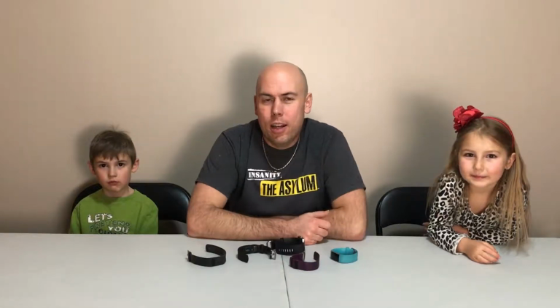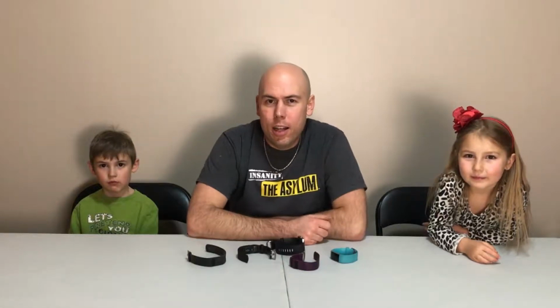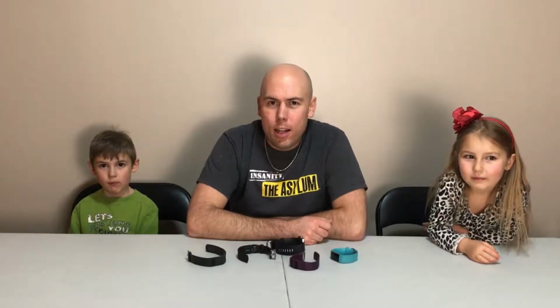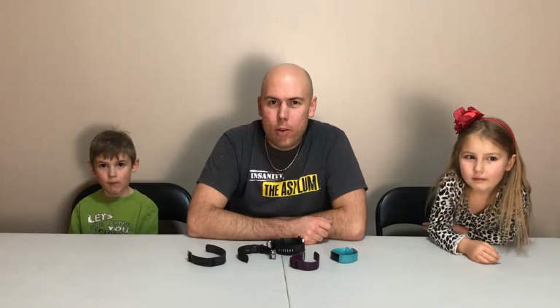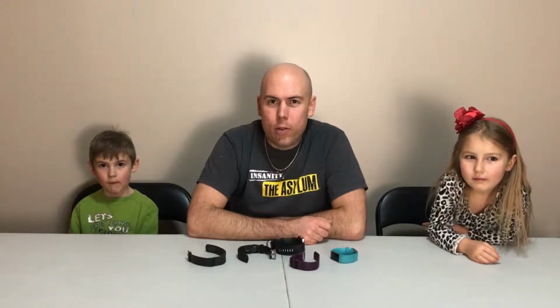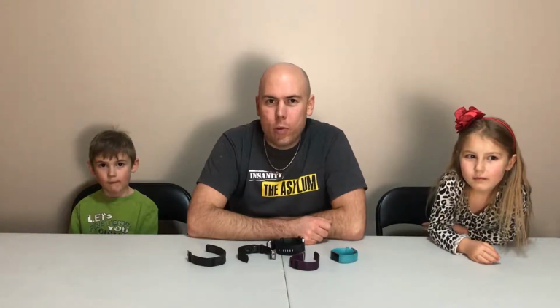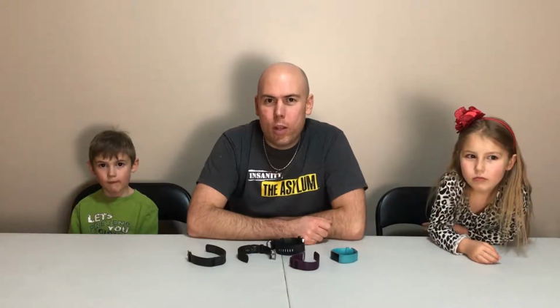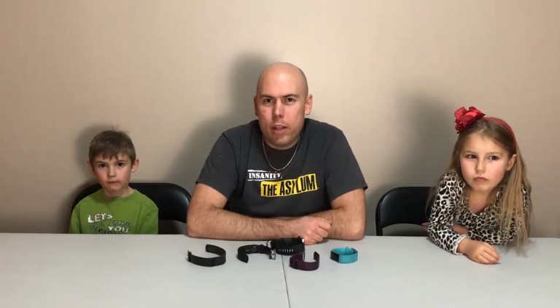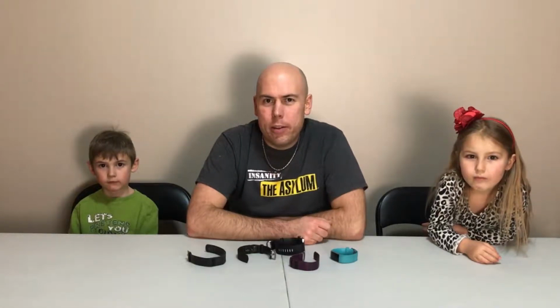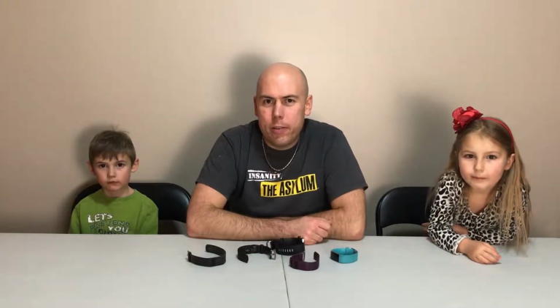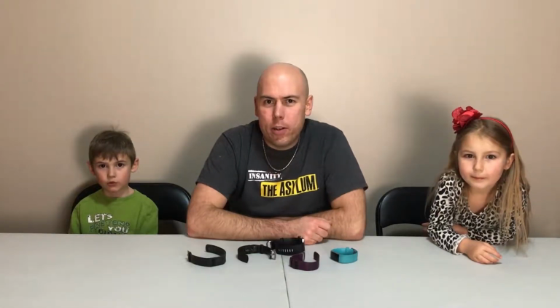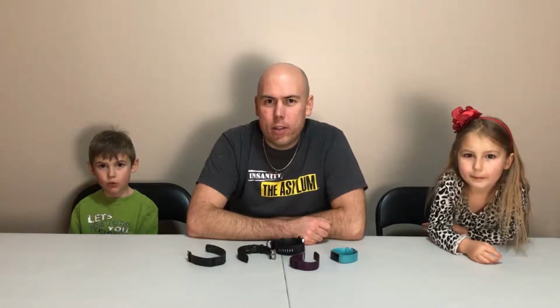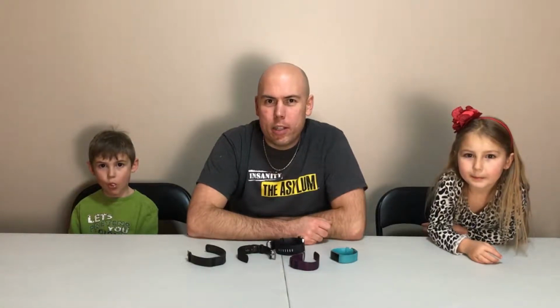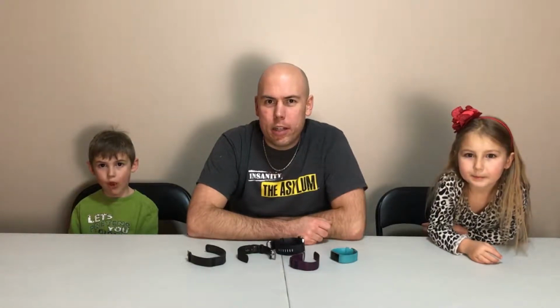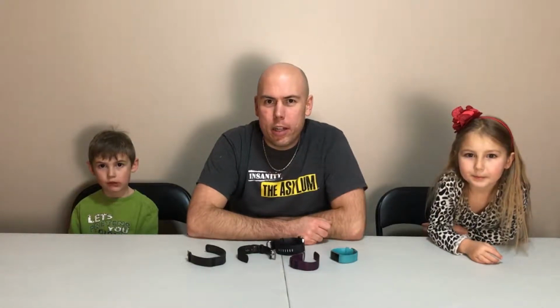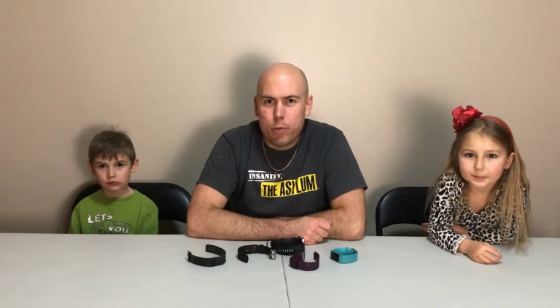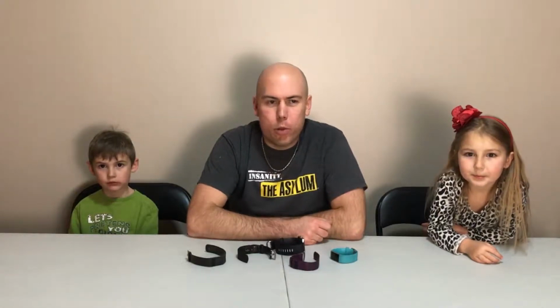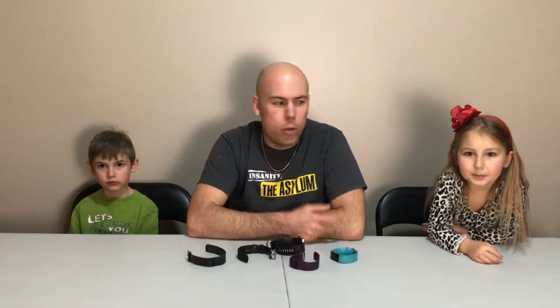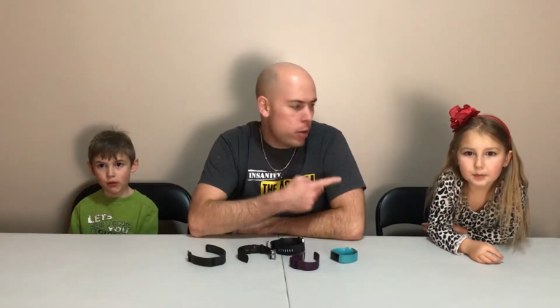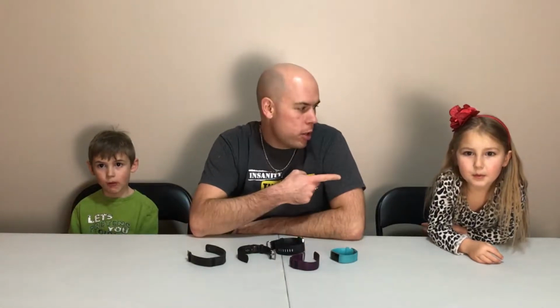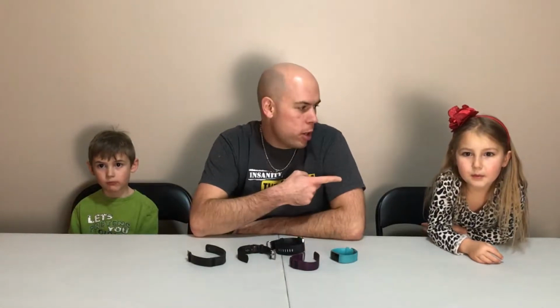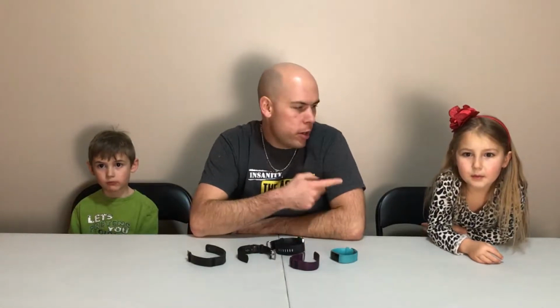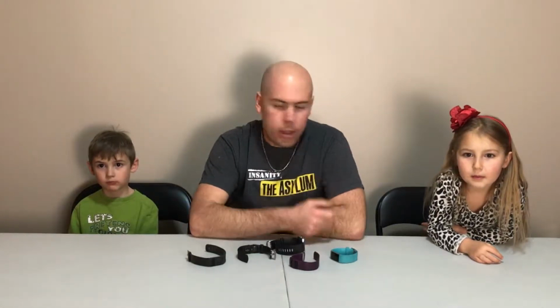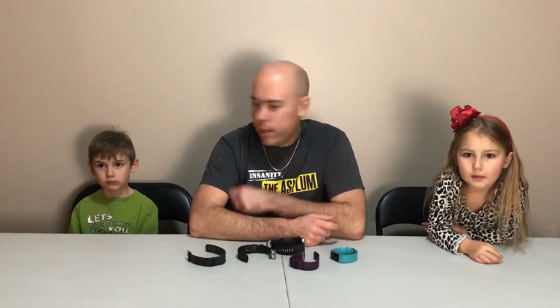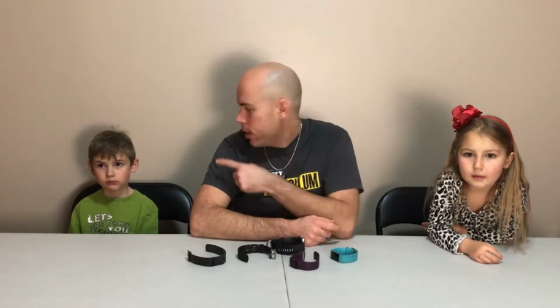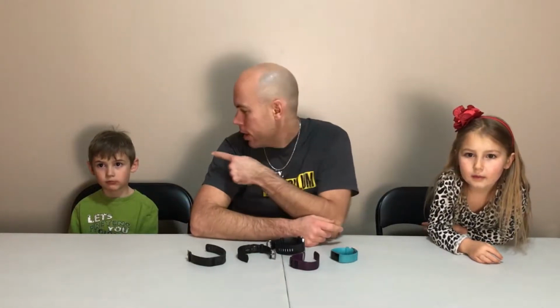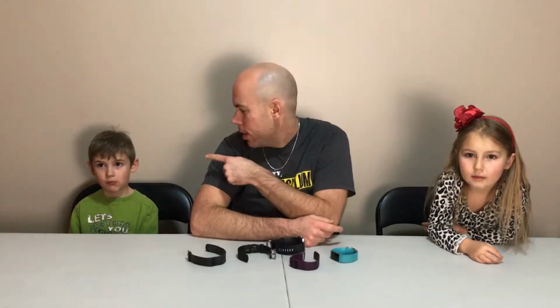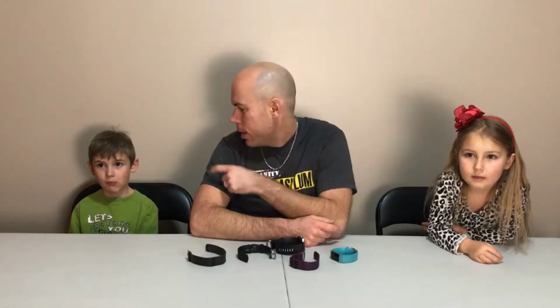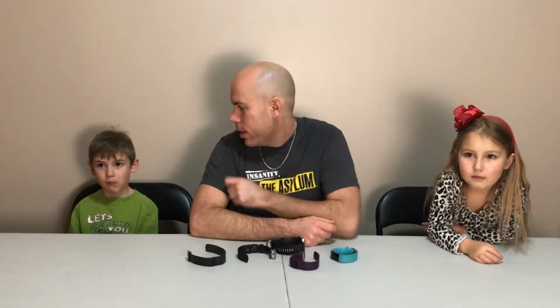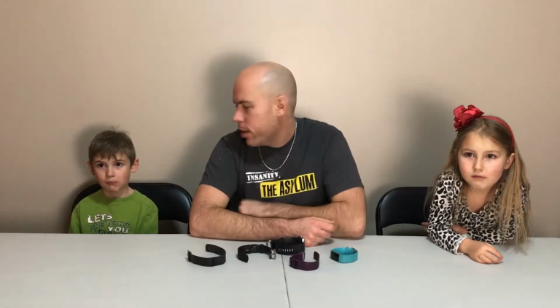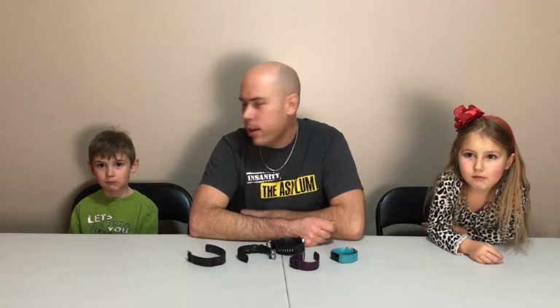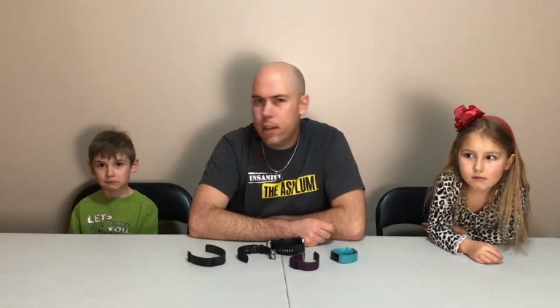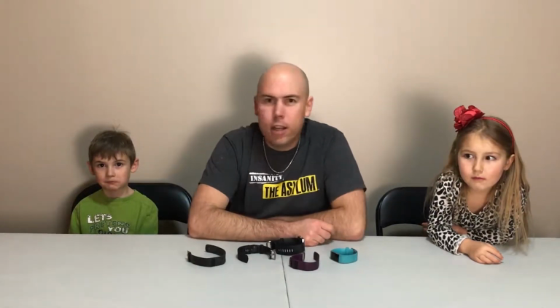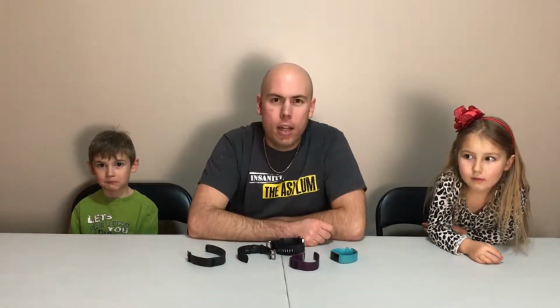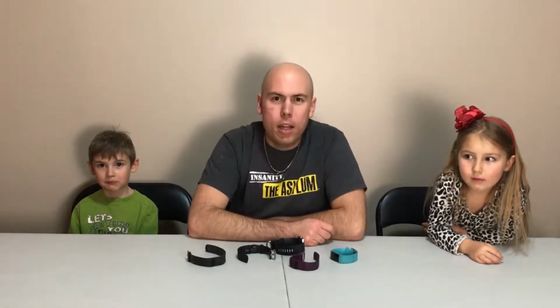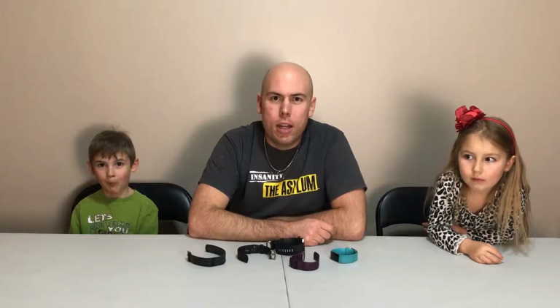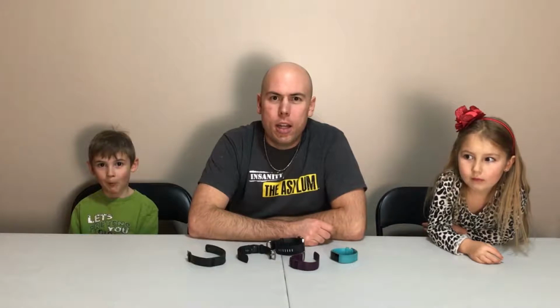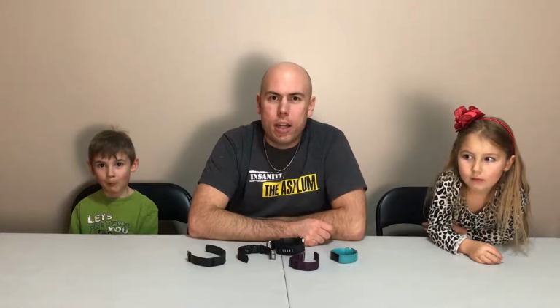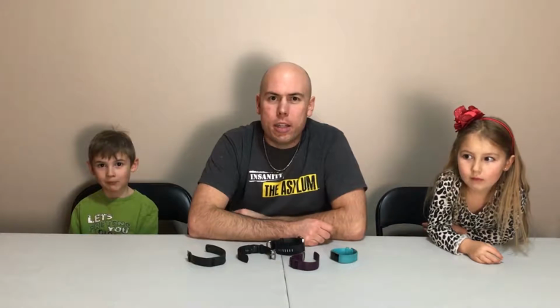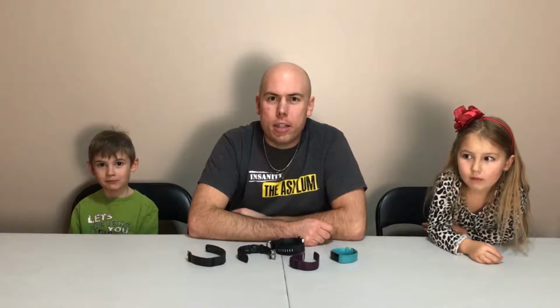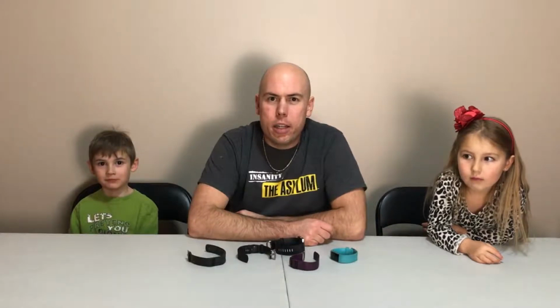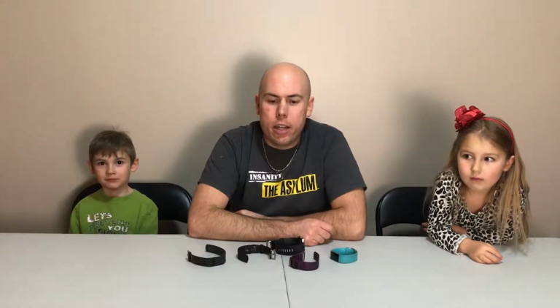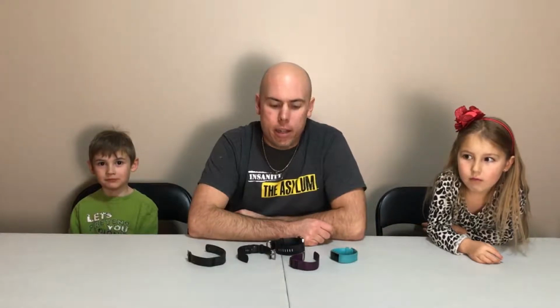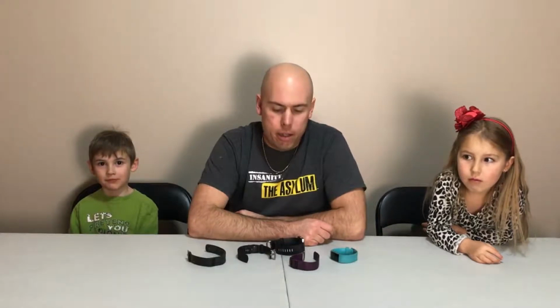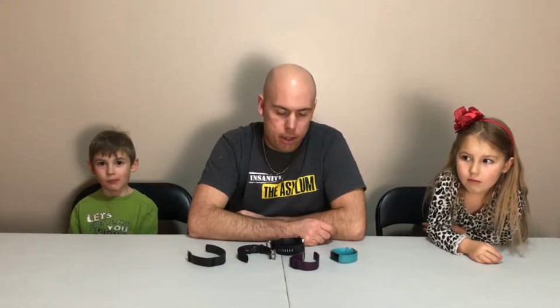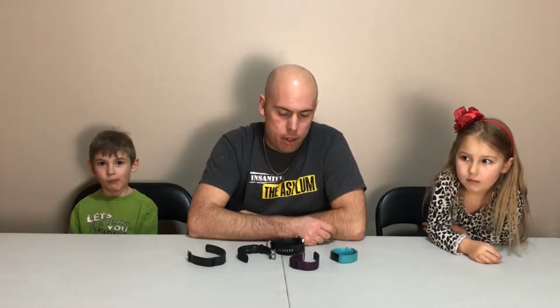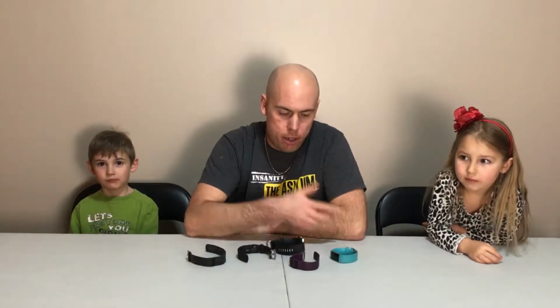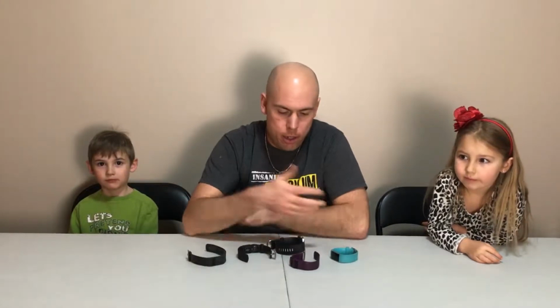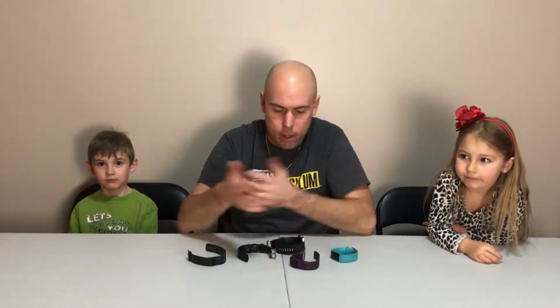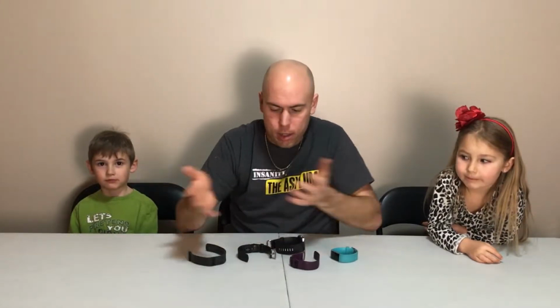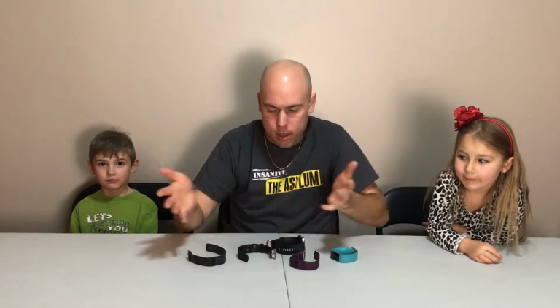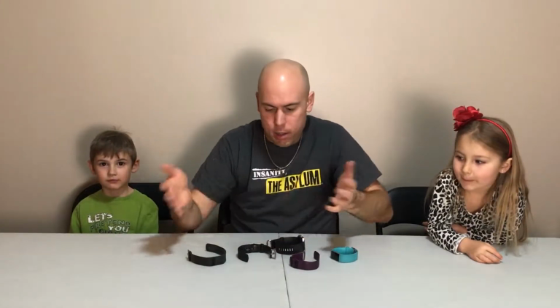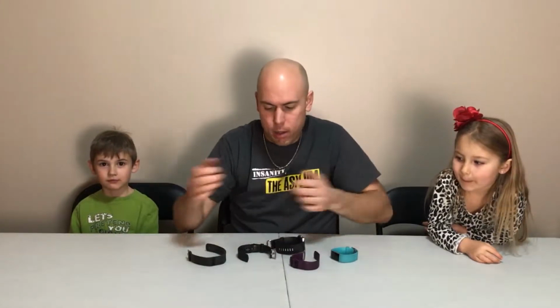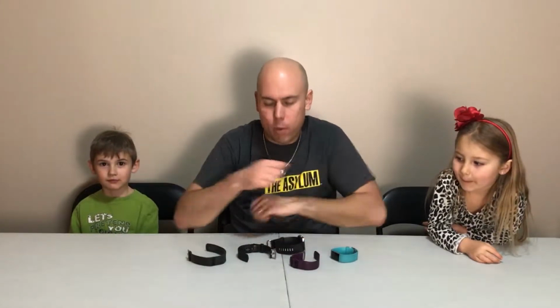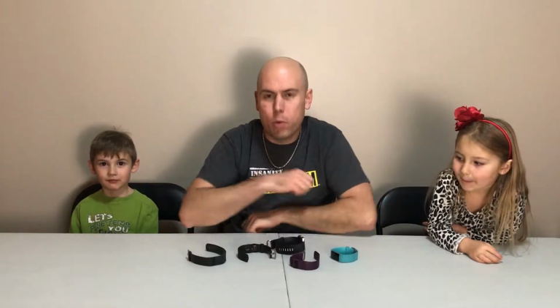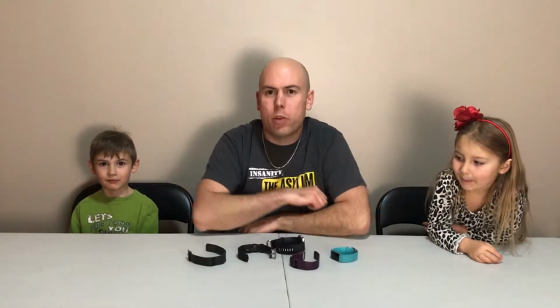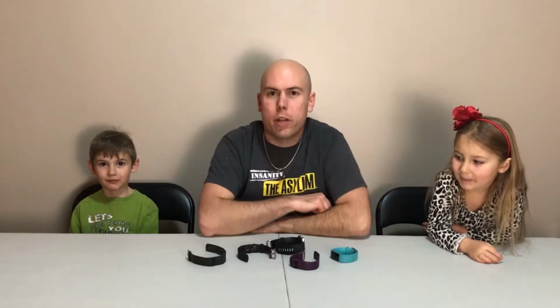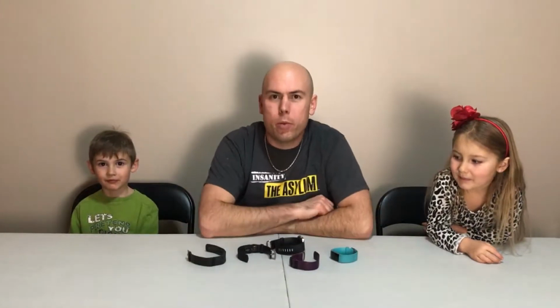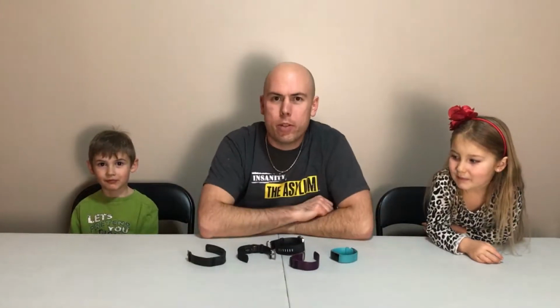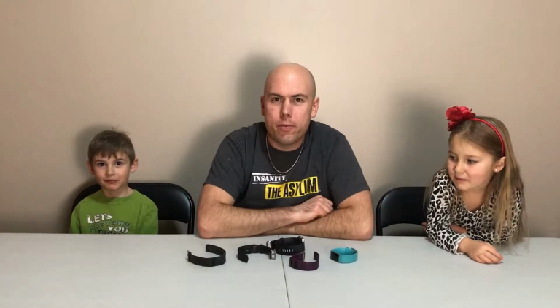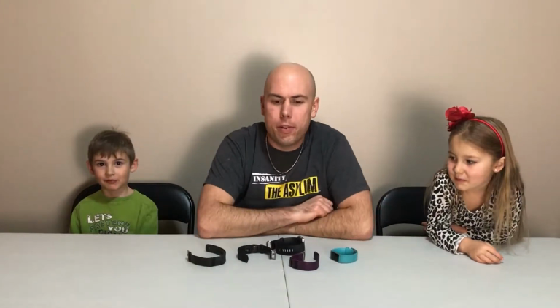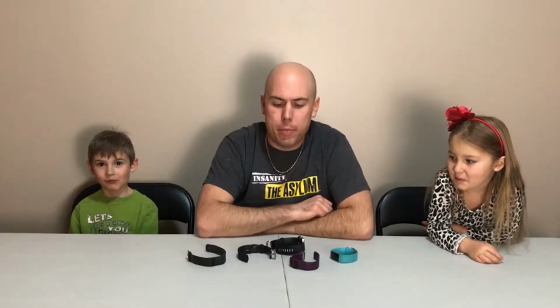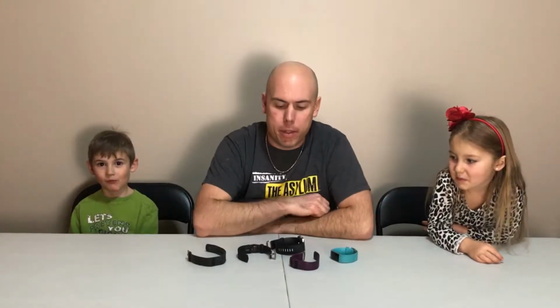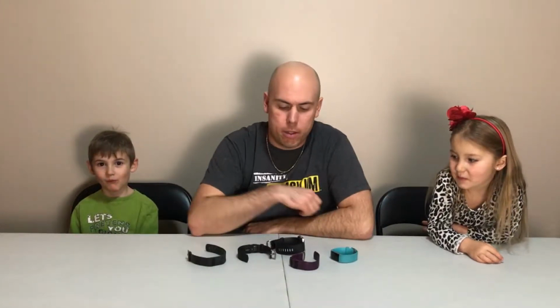Hello everyone, Leif here, and today I'm joined with Aria and Ethan, and today we're greeted with some Fitbits.